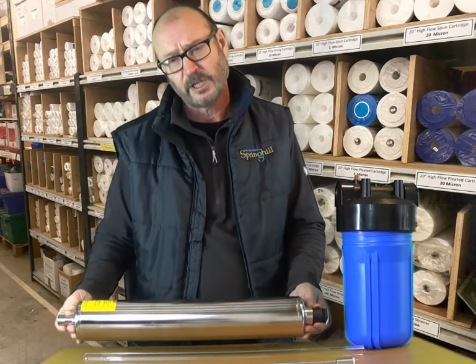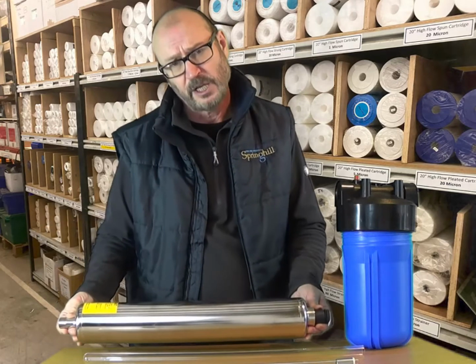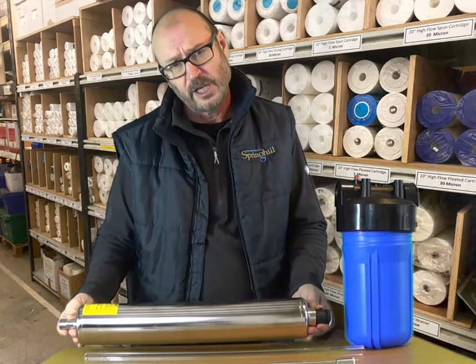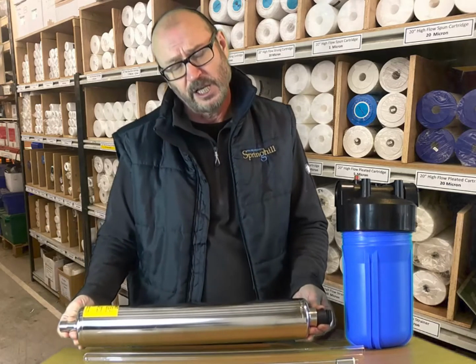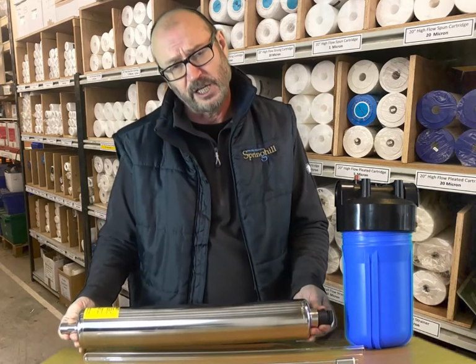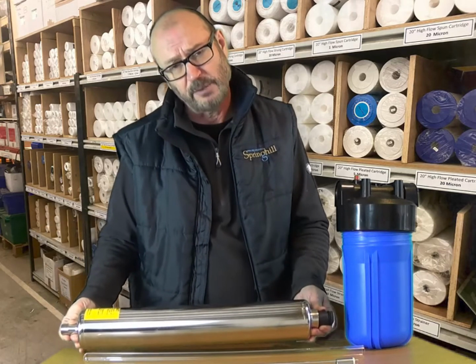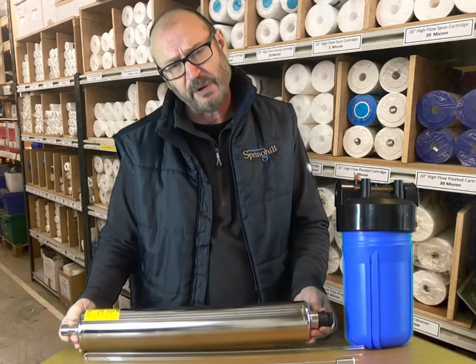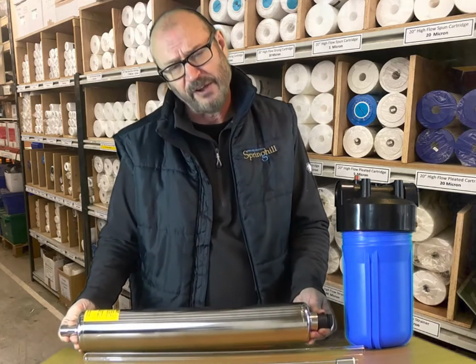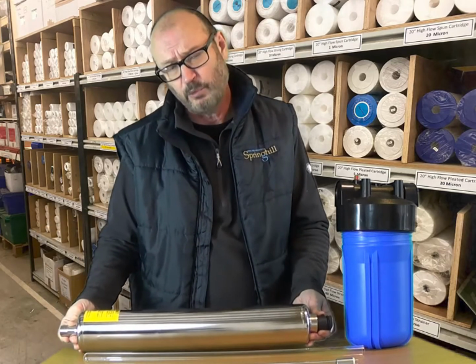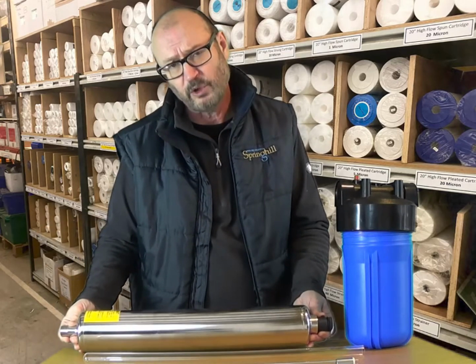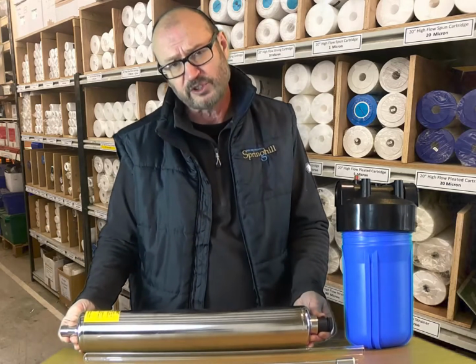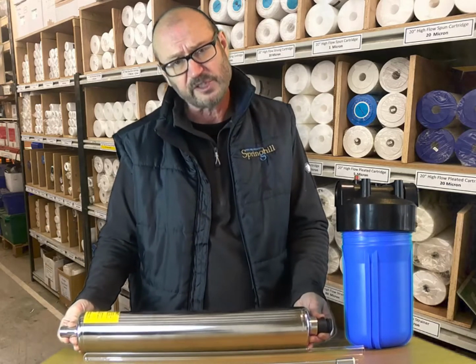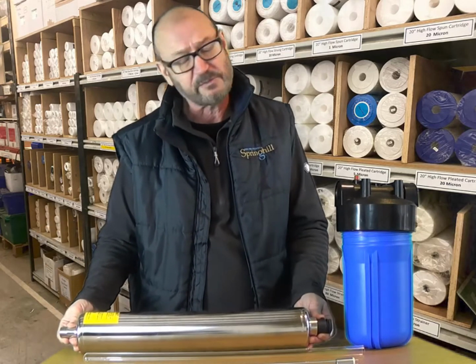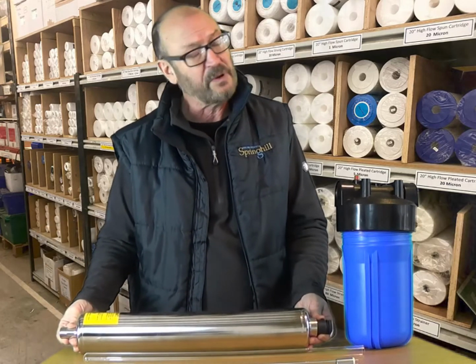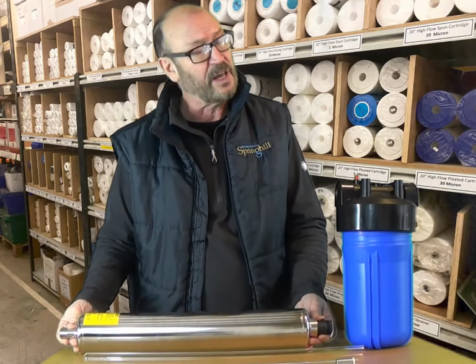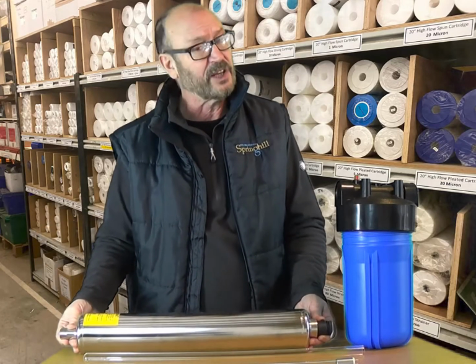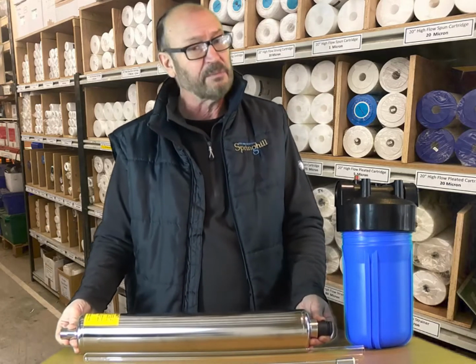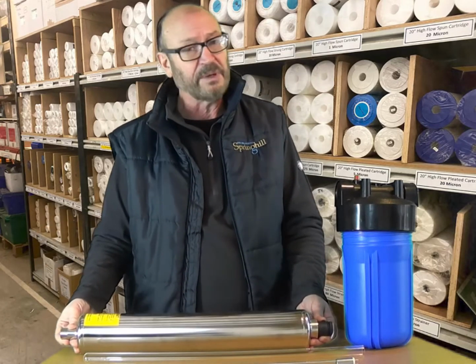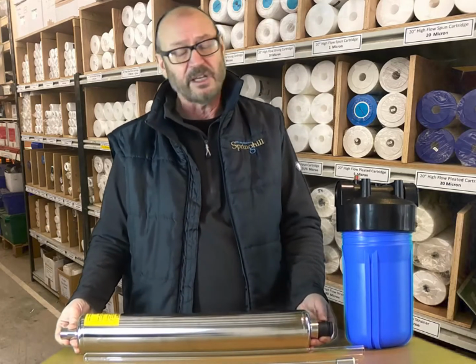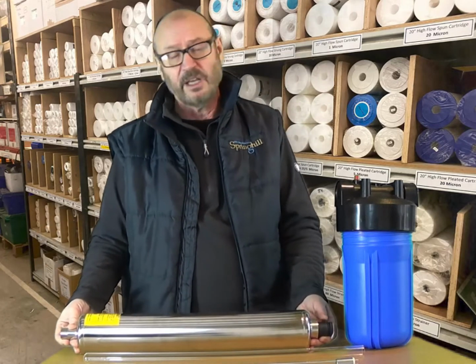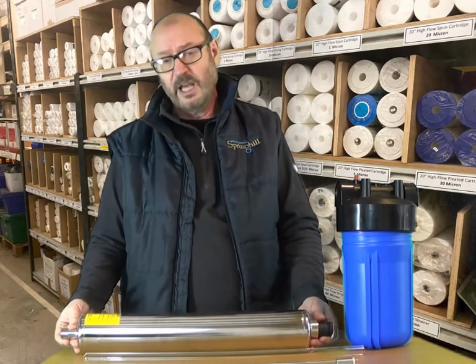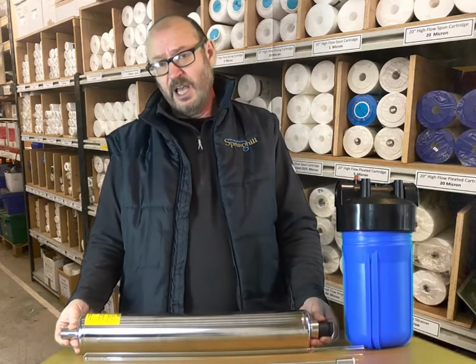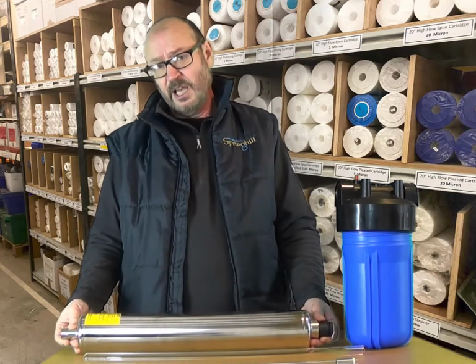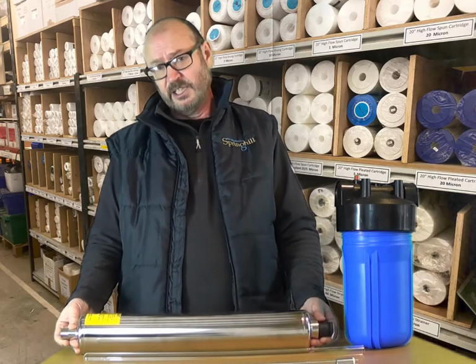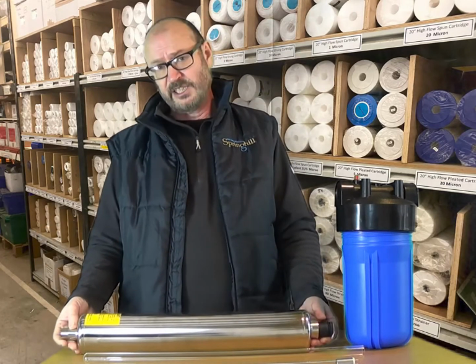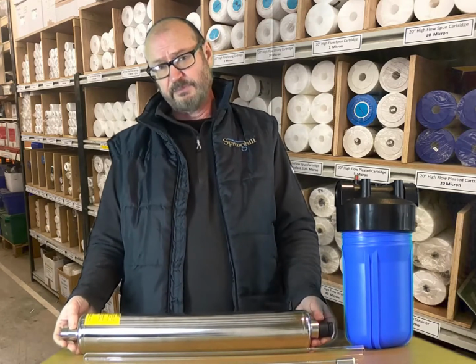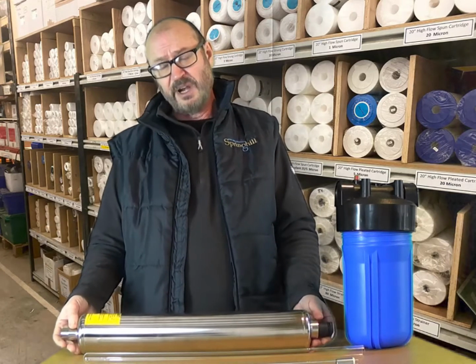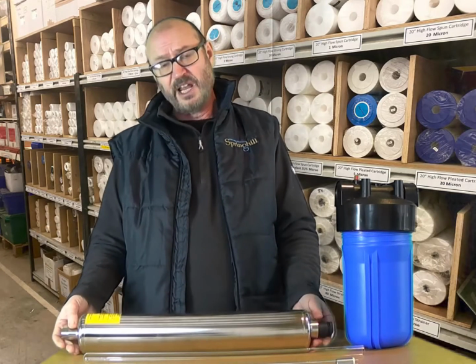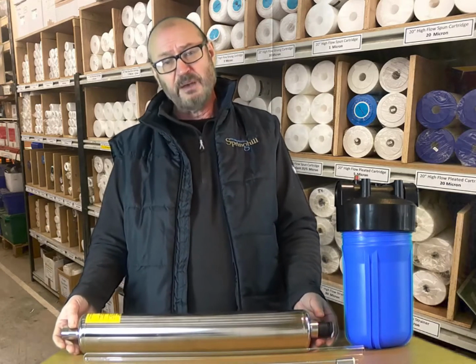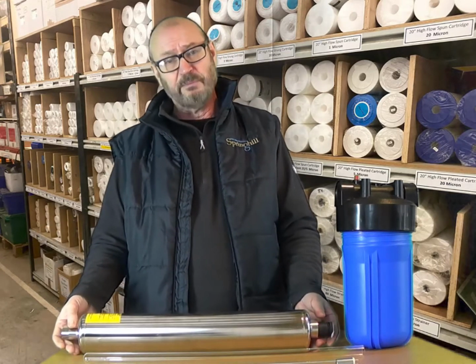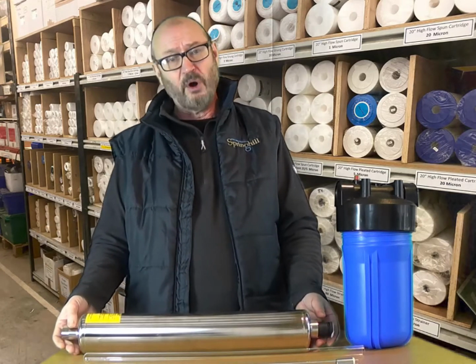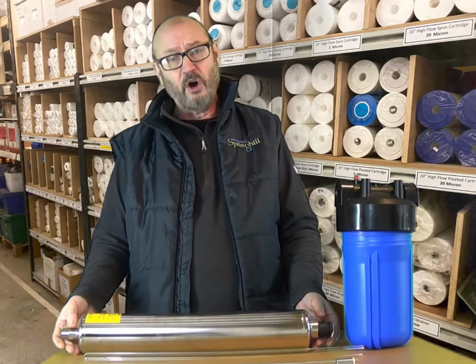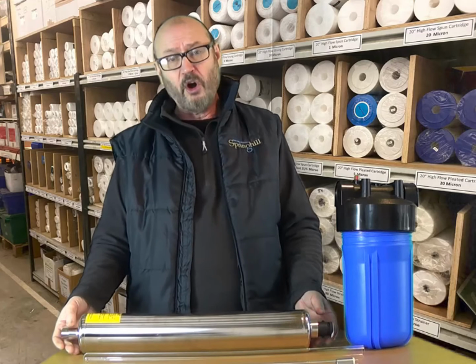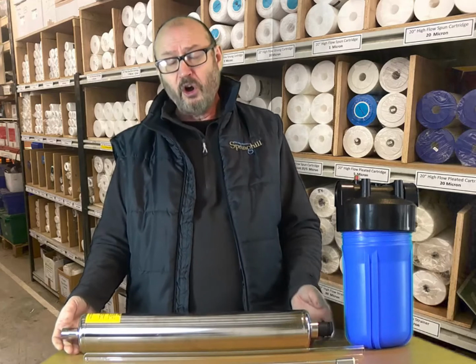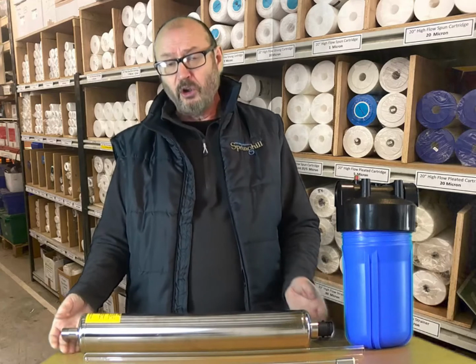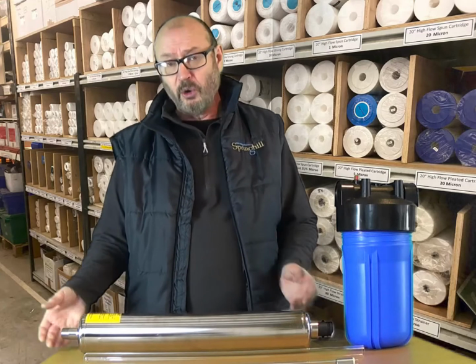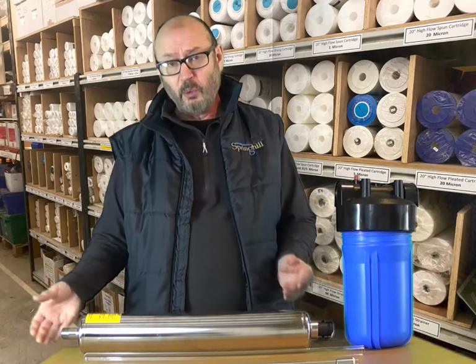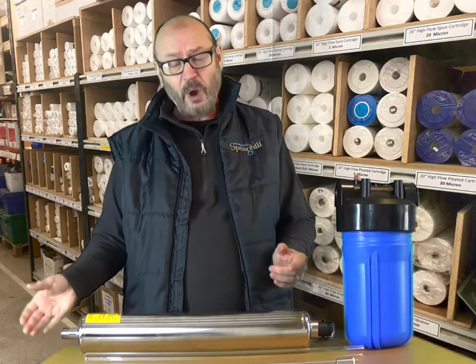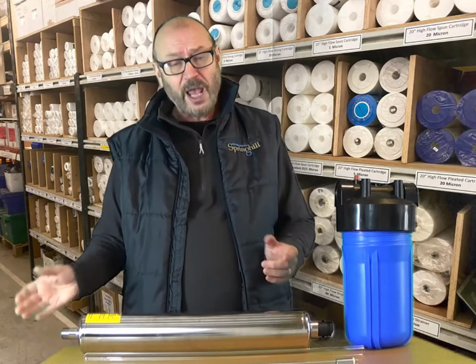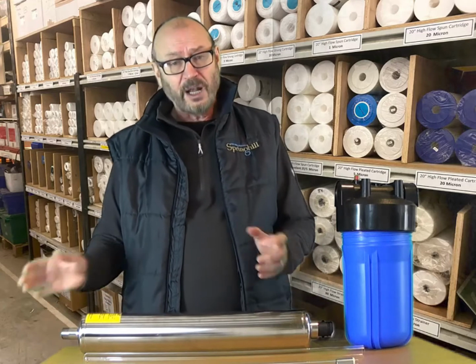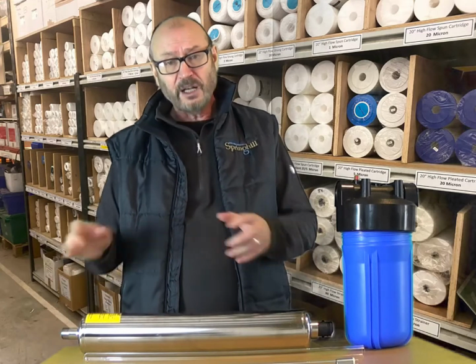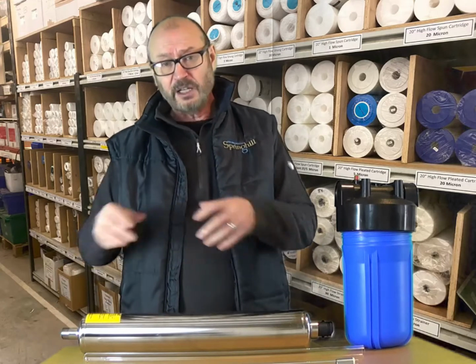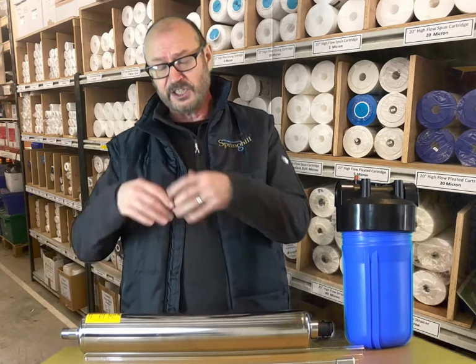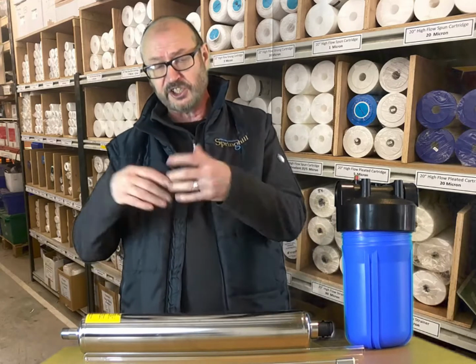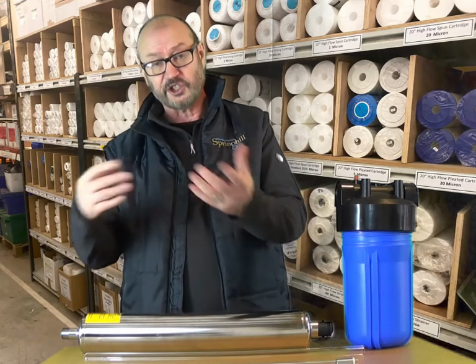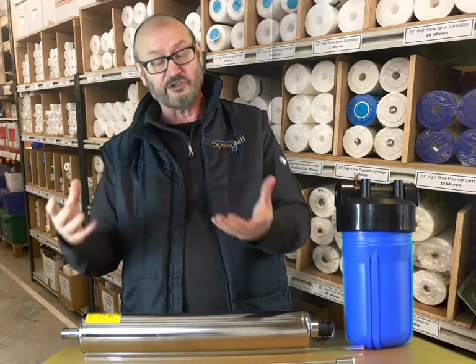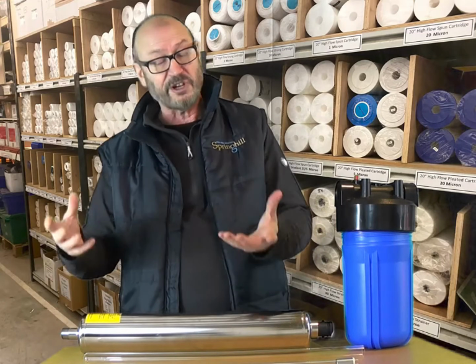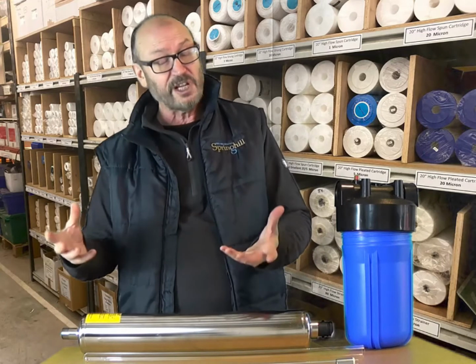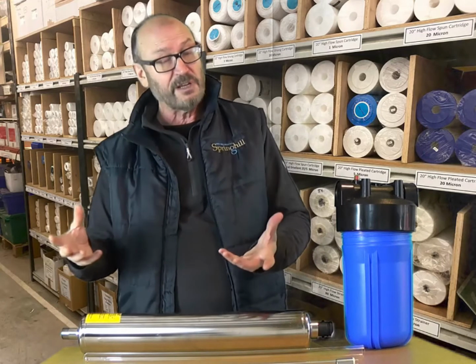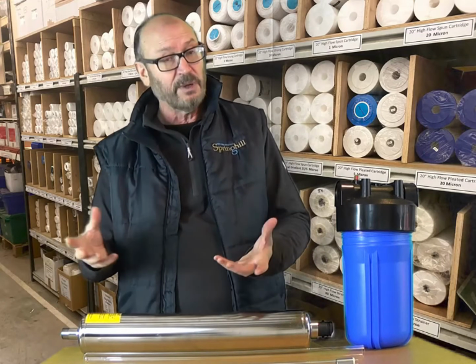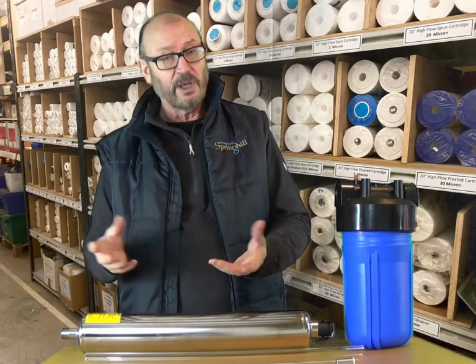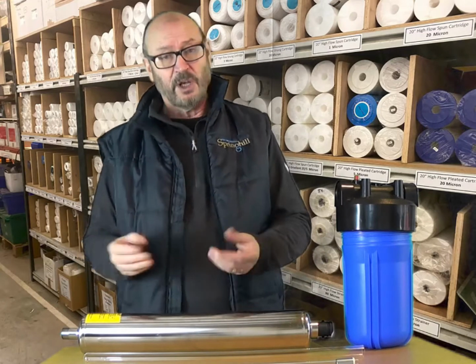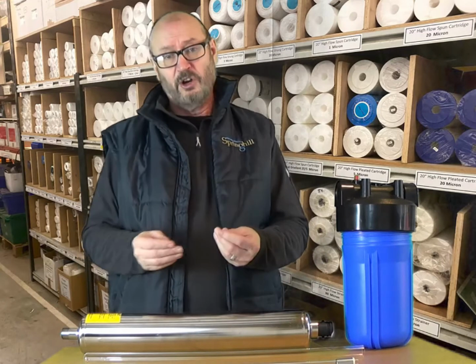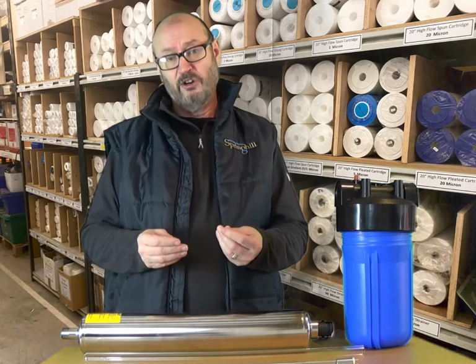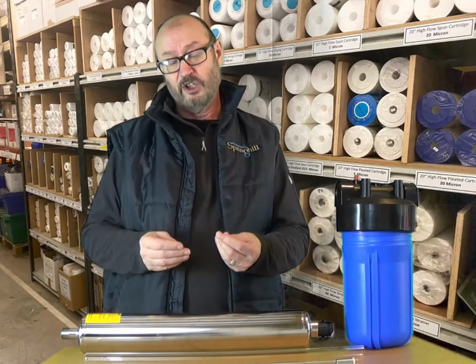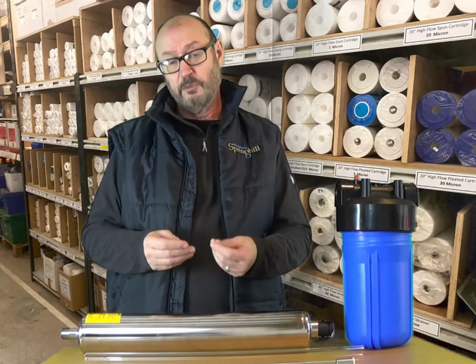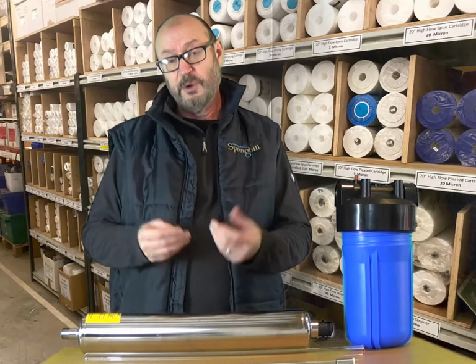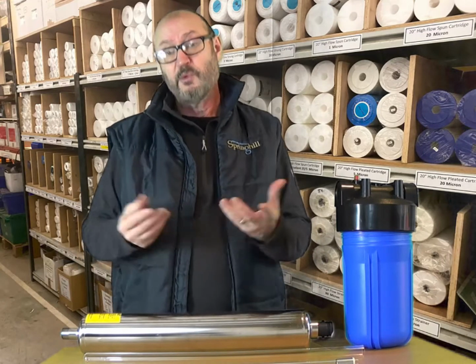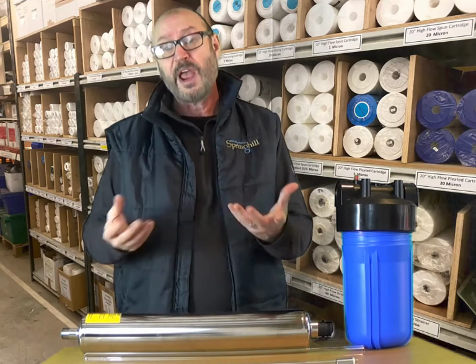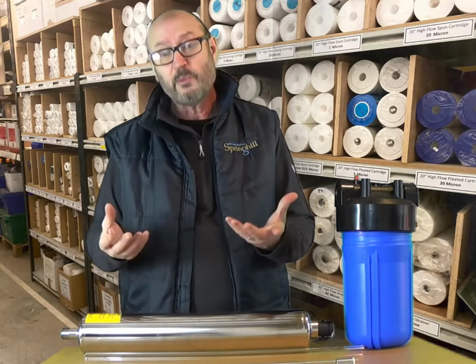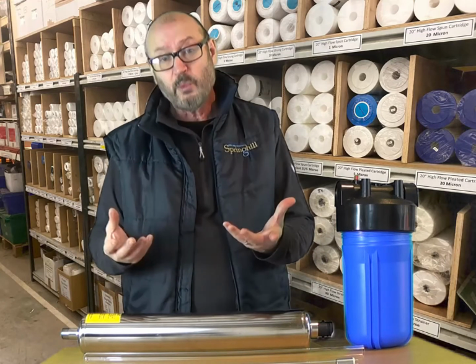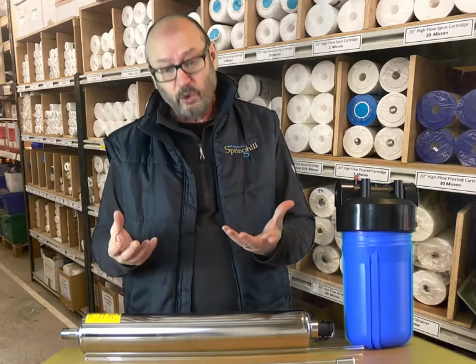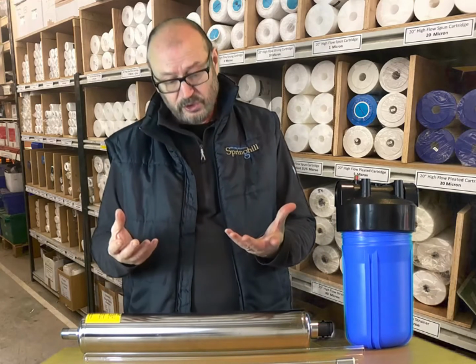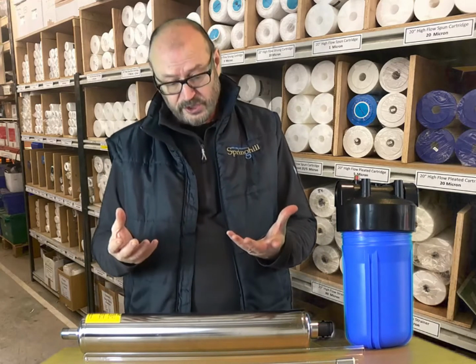A private water supply could be a spring, a borehole, a well, a stream, or it could be rainwater.